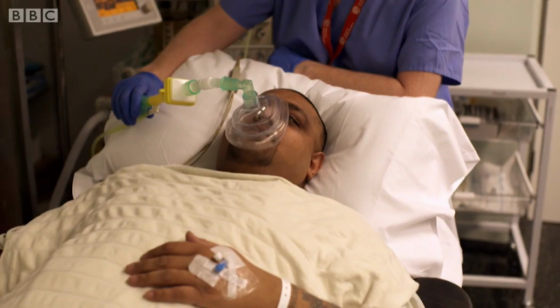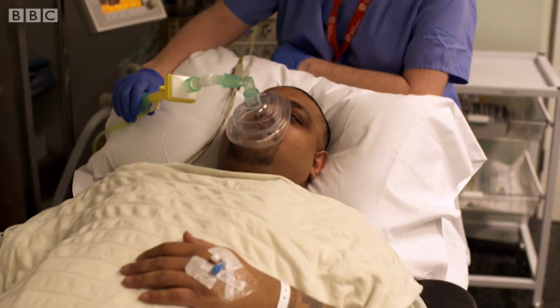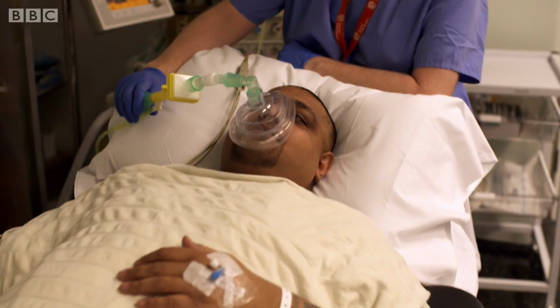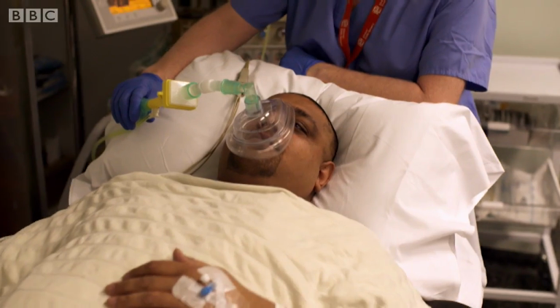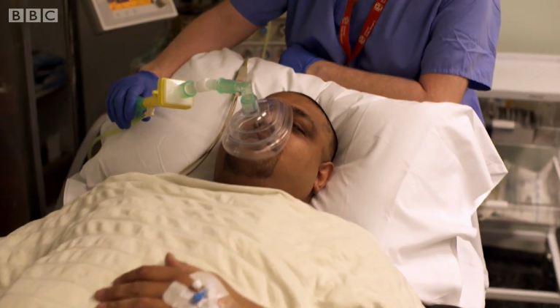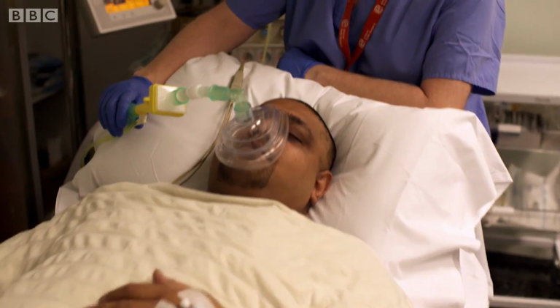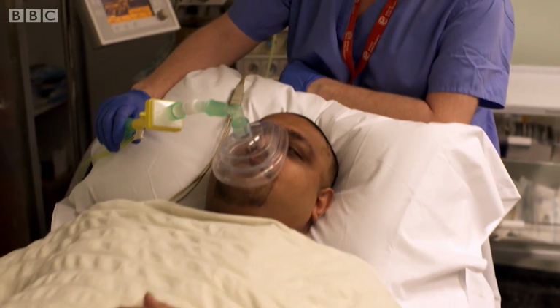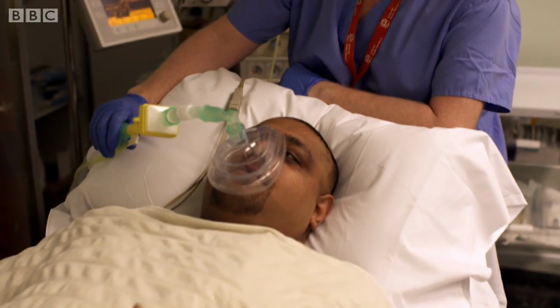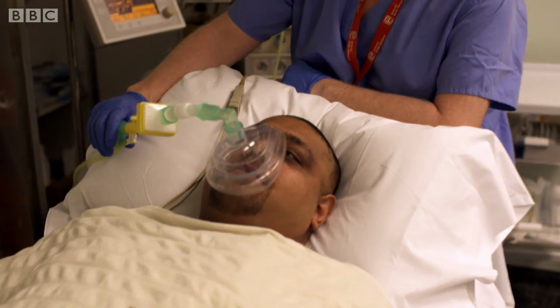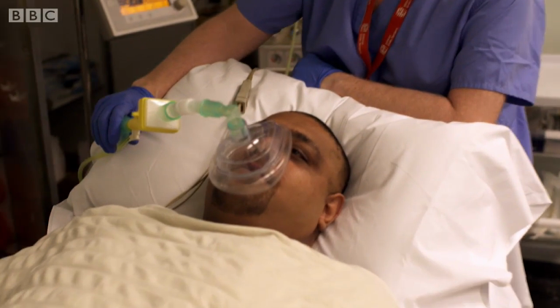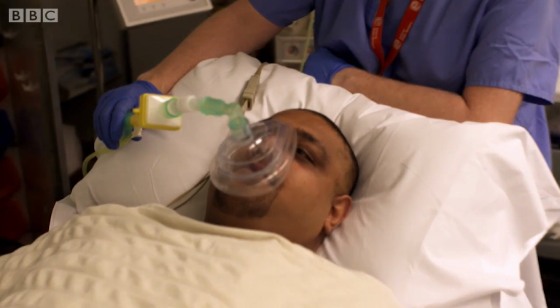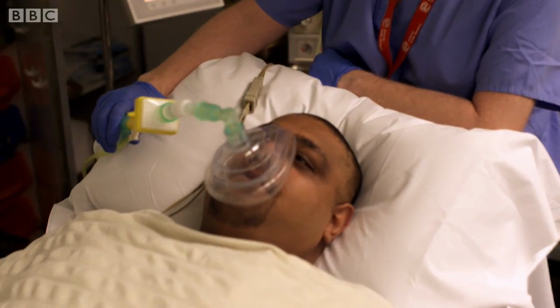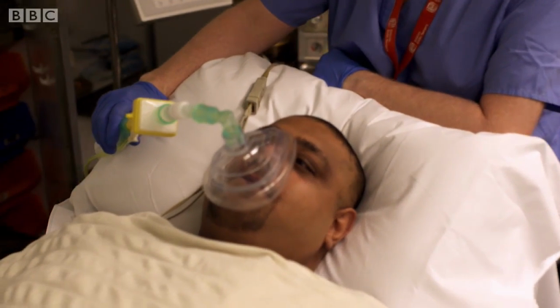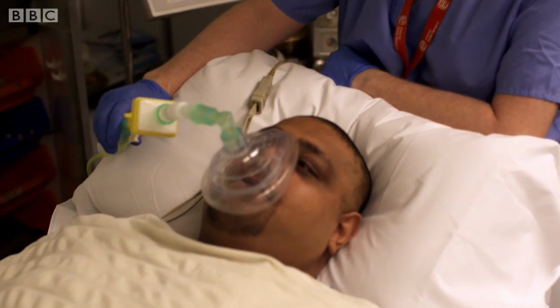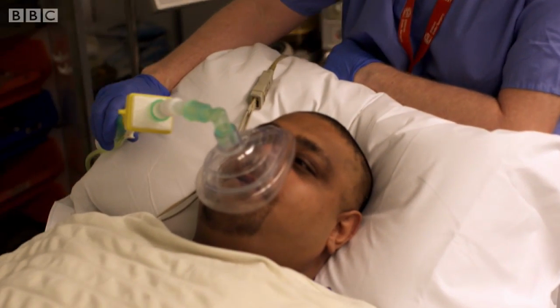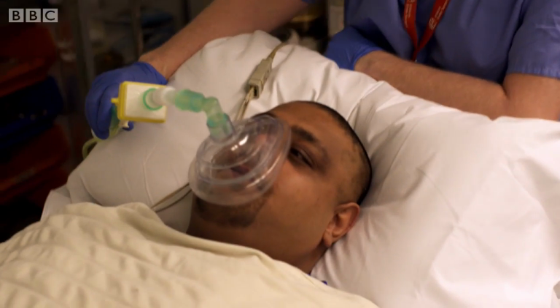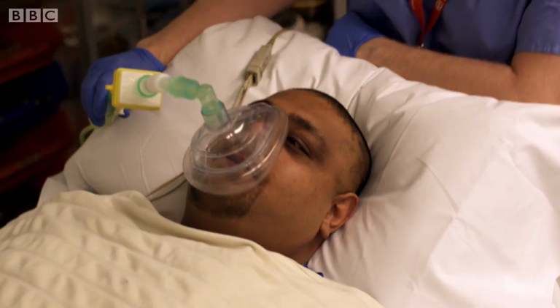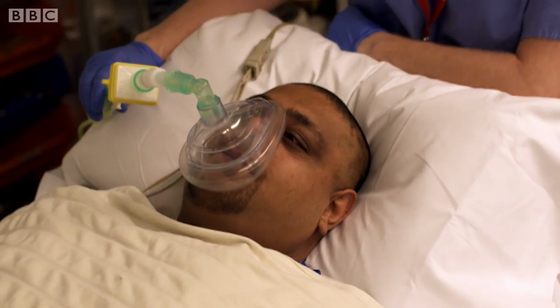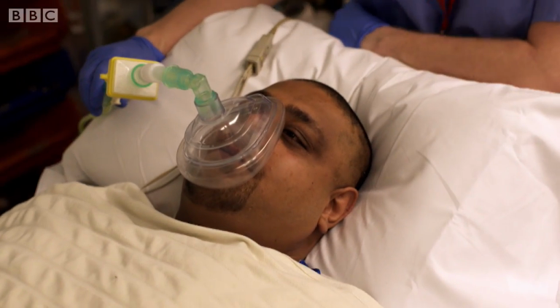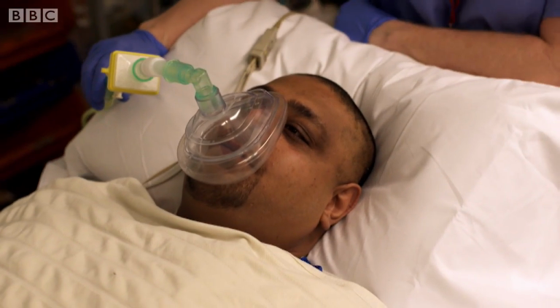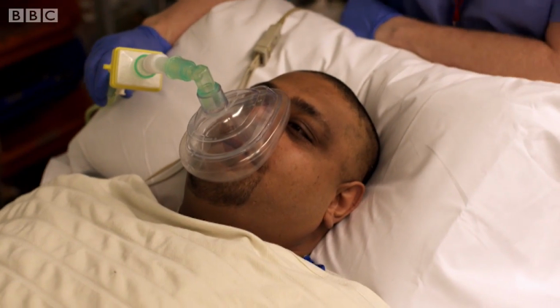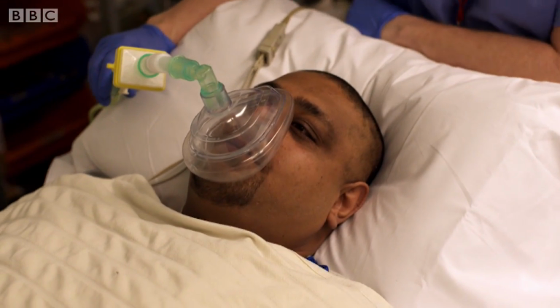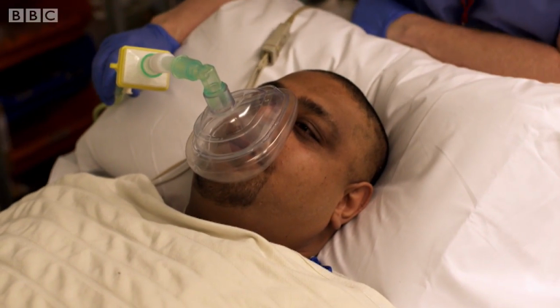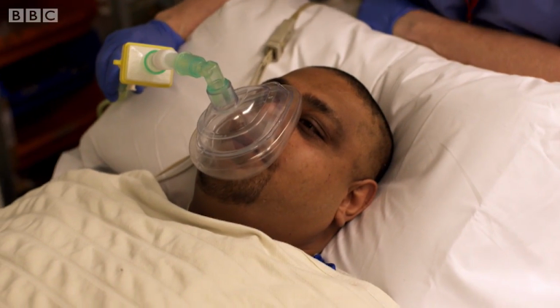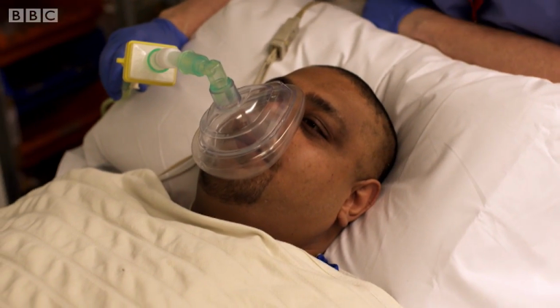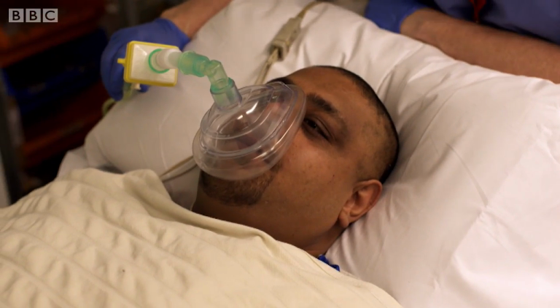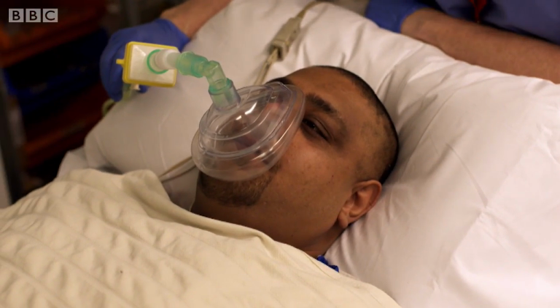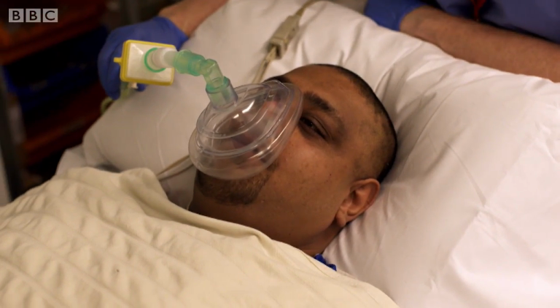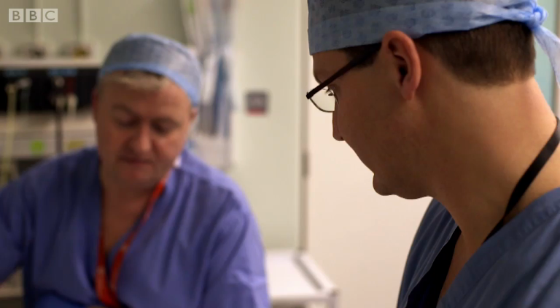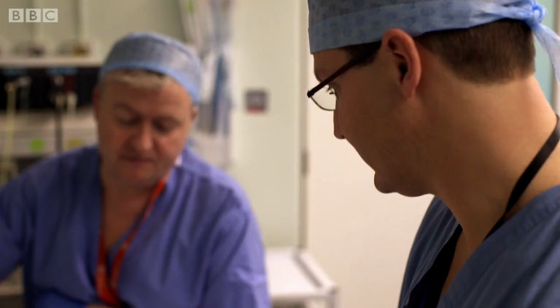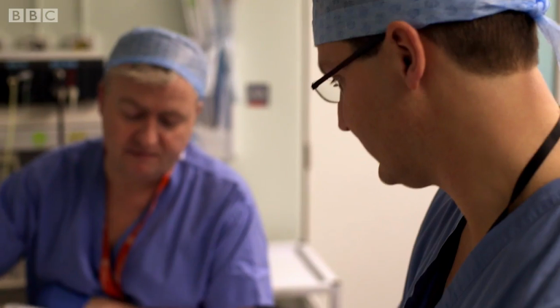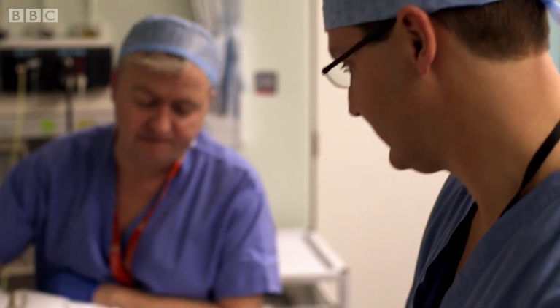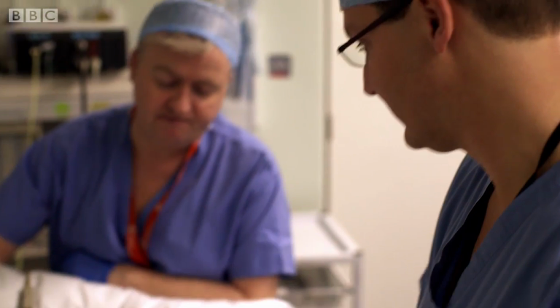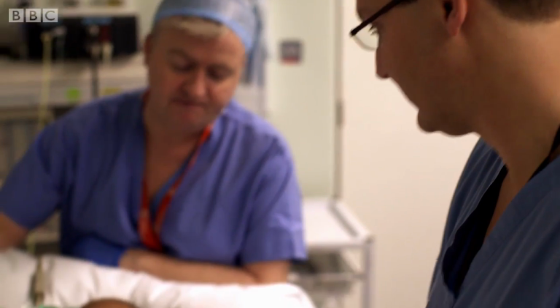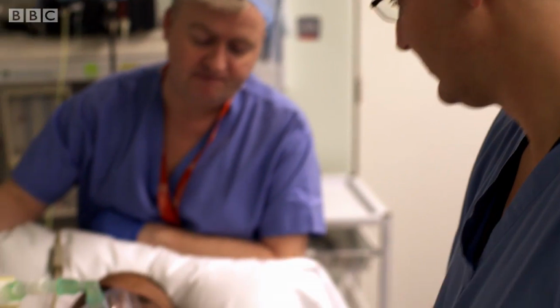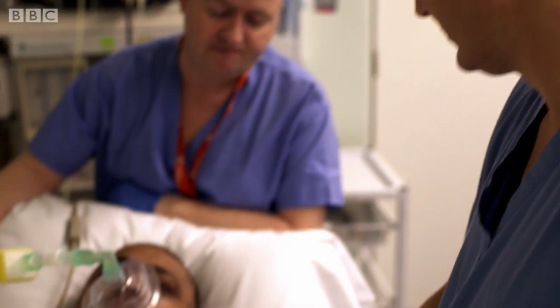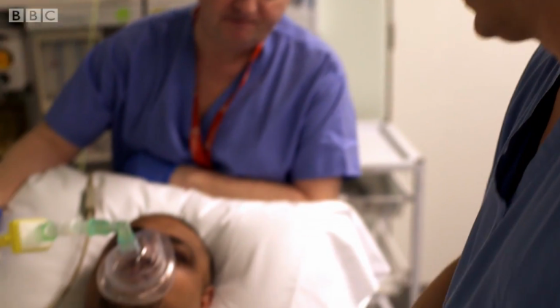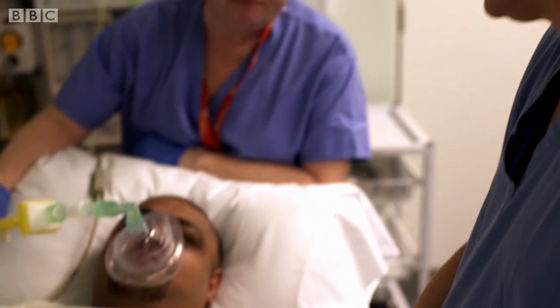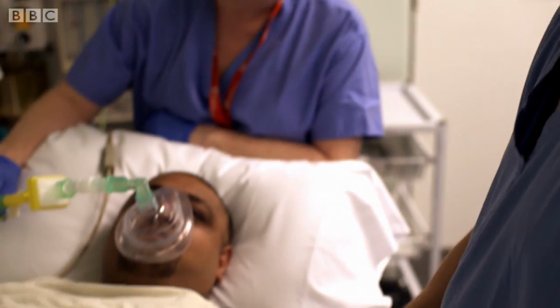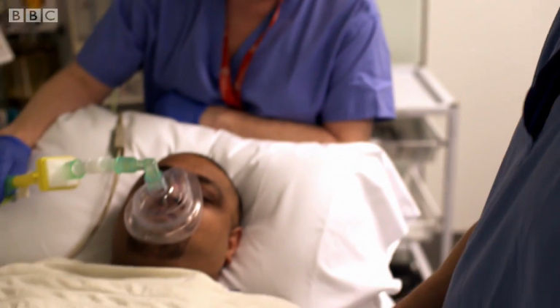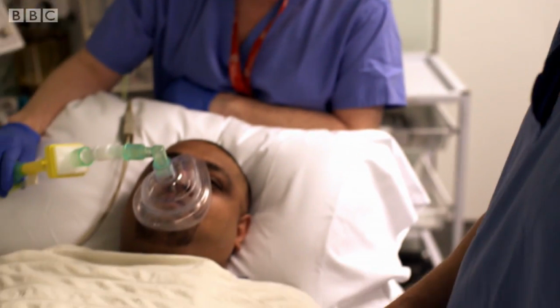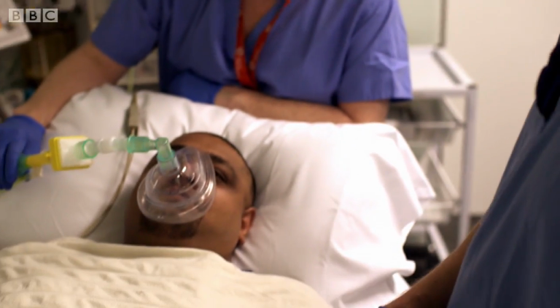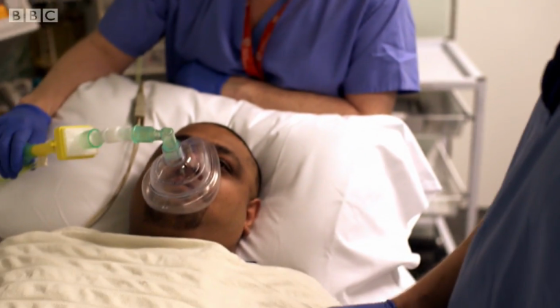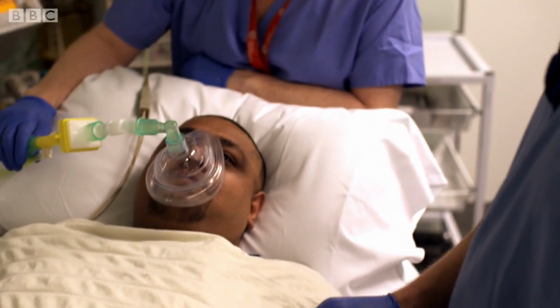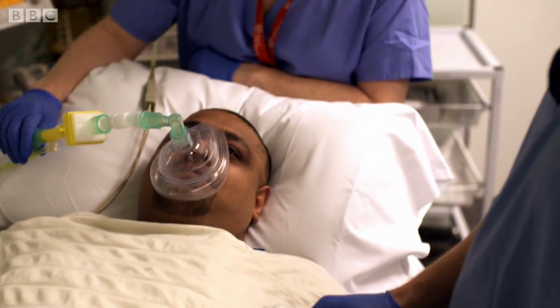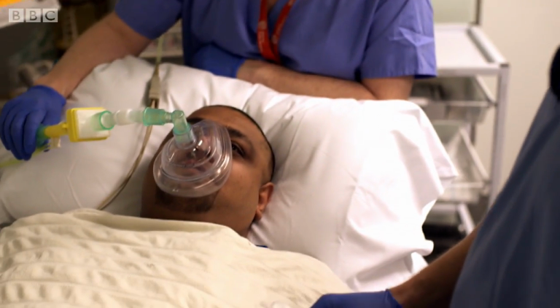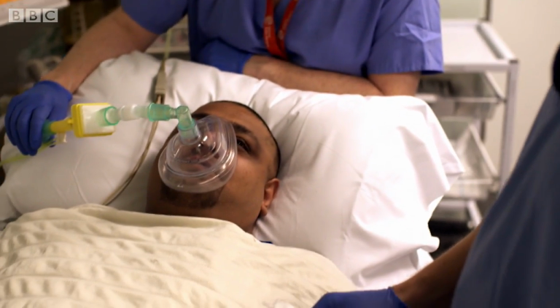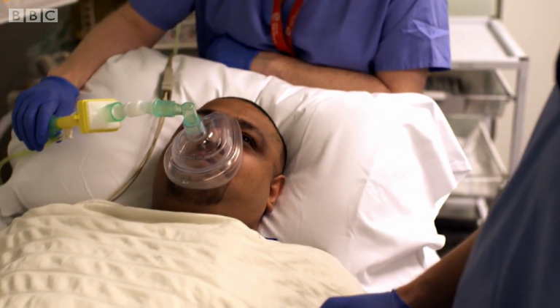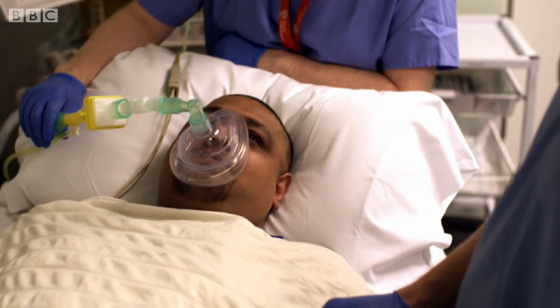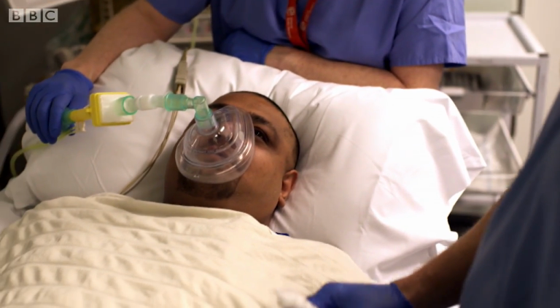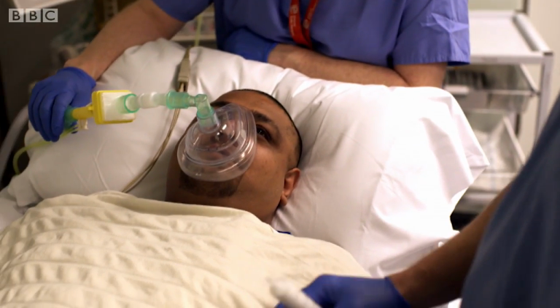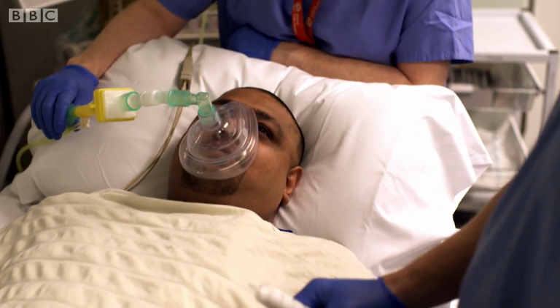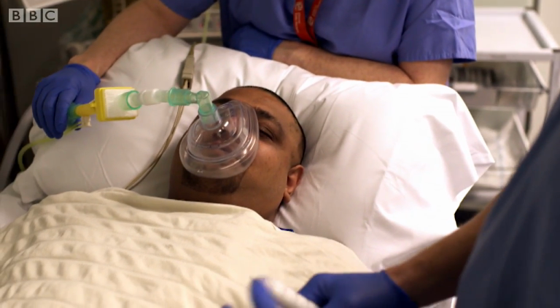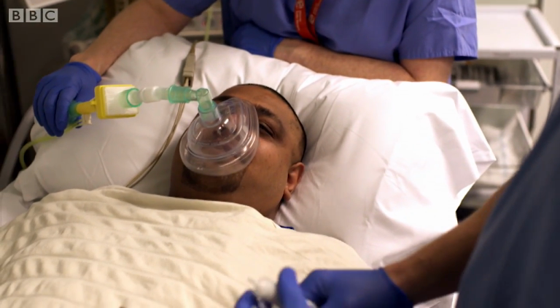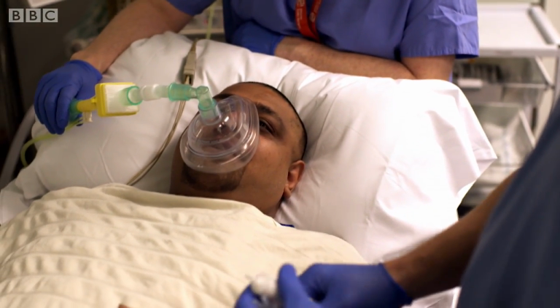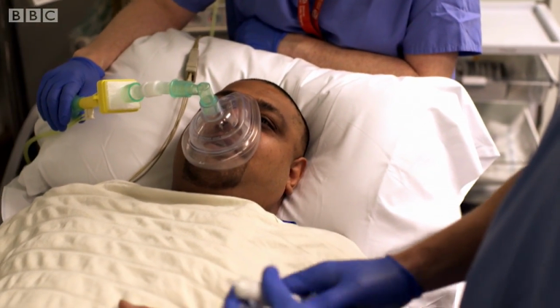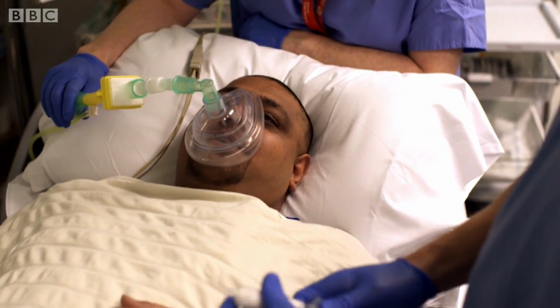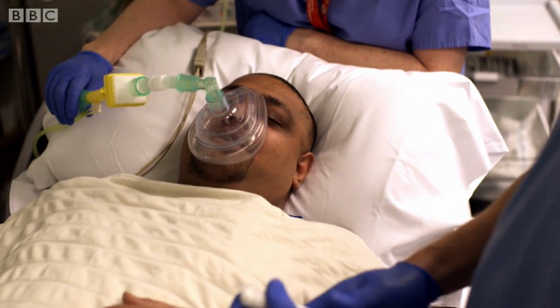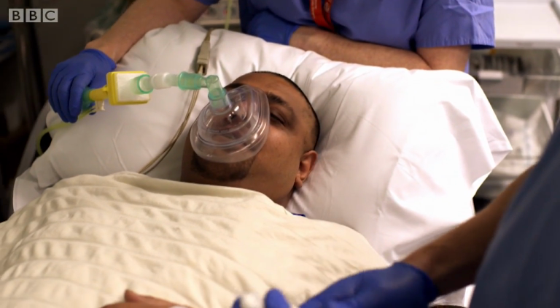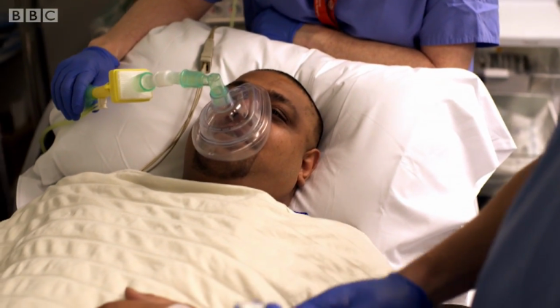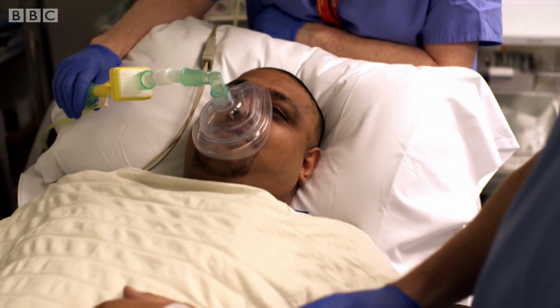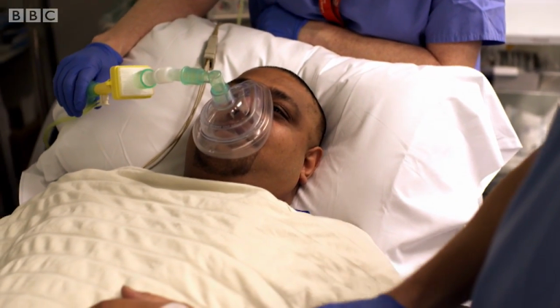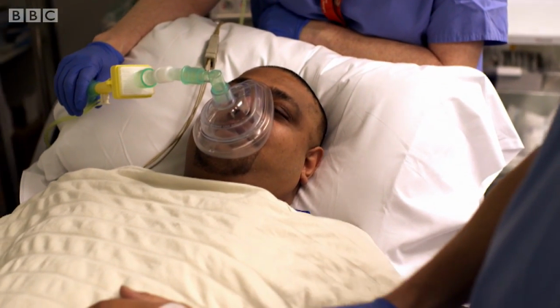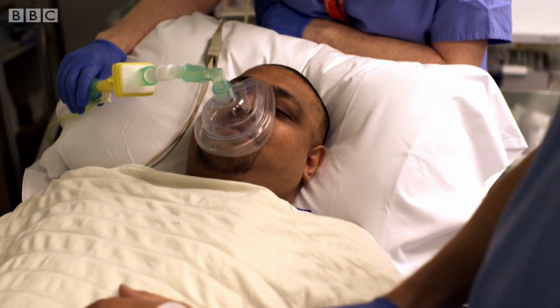Bob is about to have a gastric bypass operation. The size of his stomach will be radically reduced.